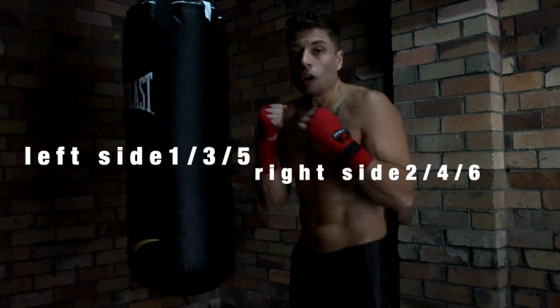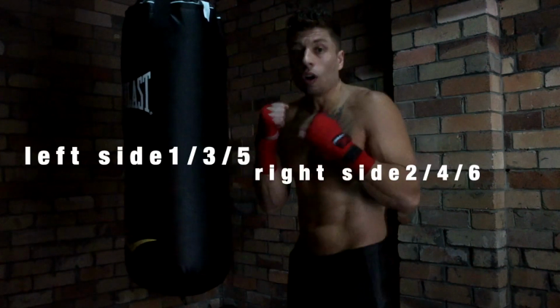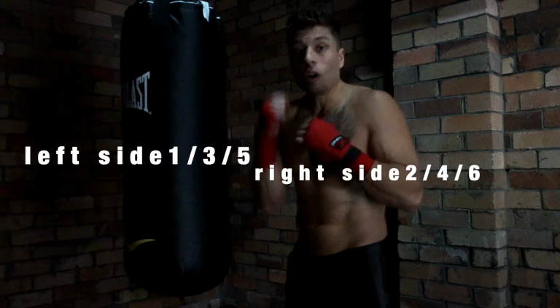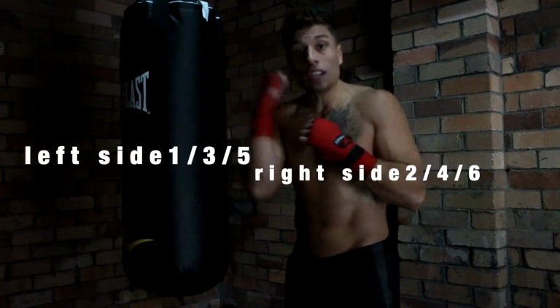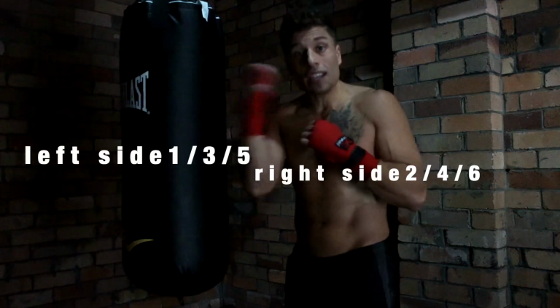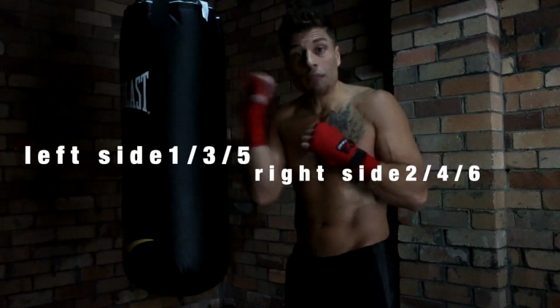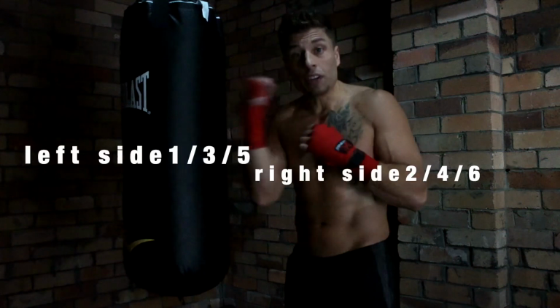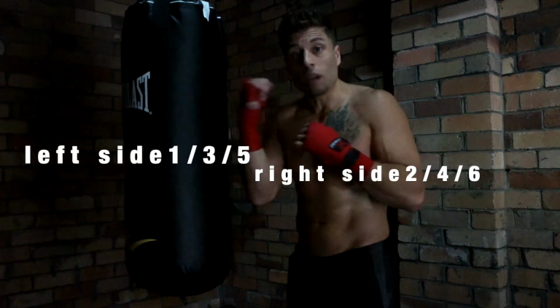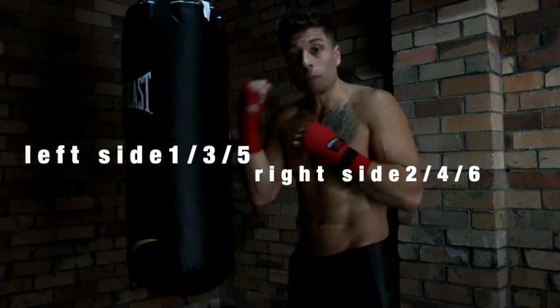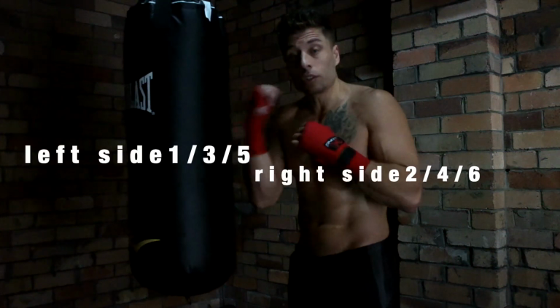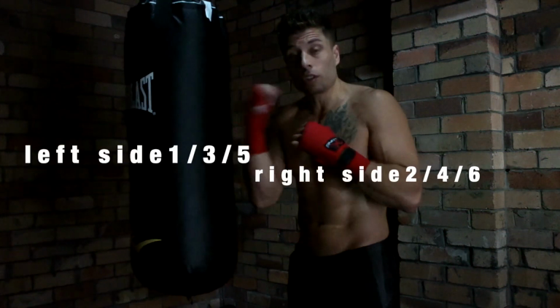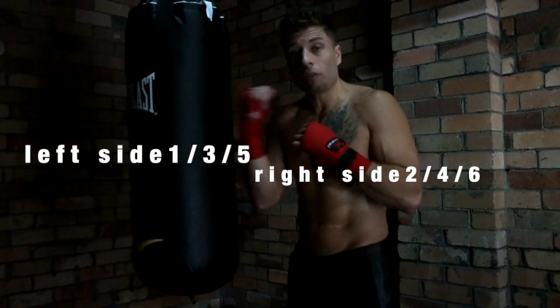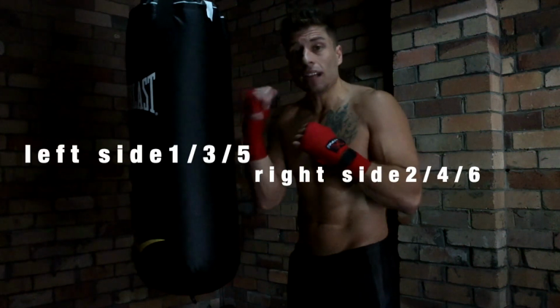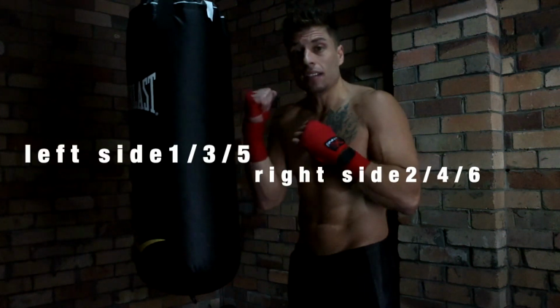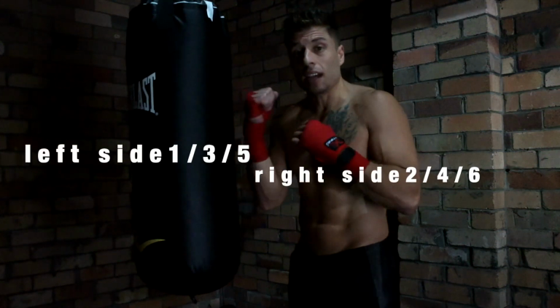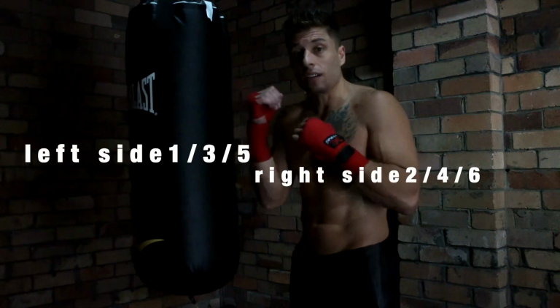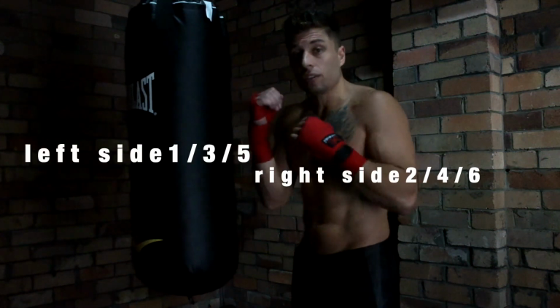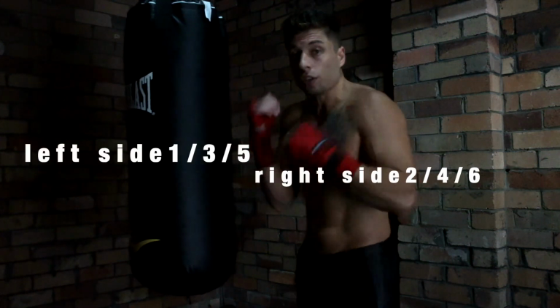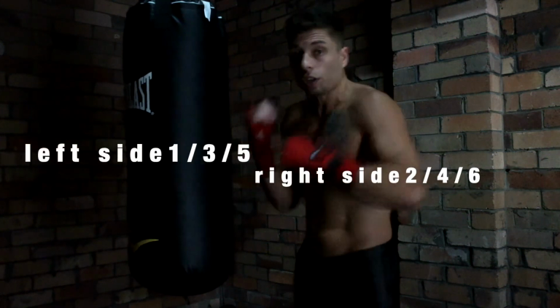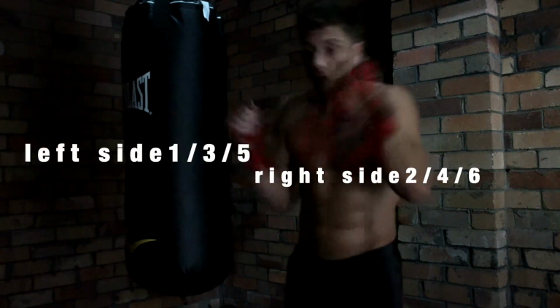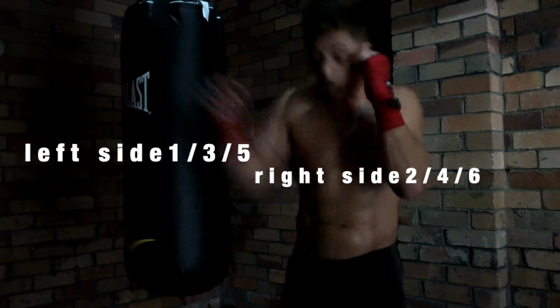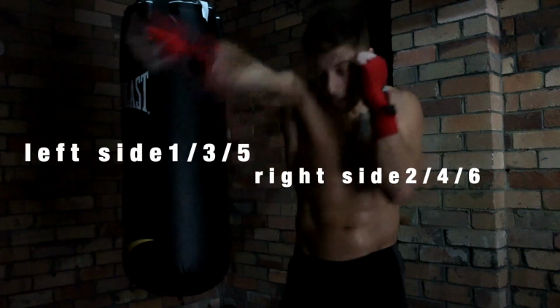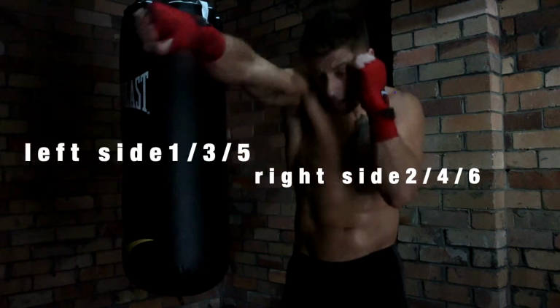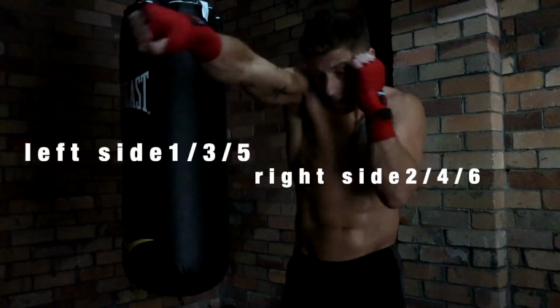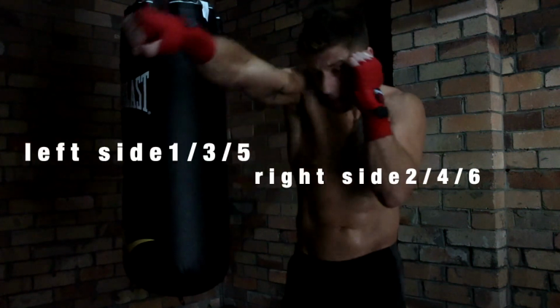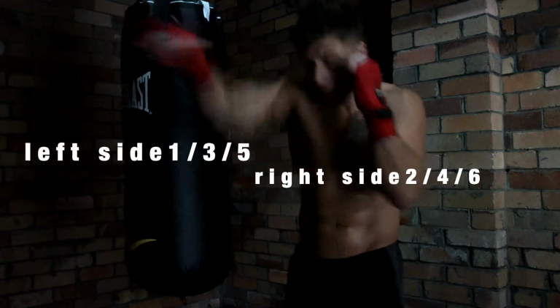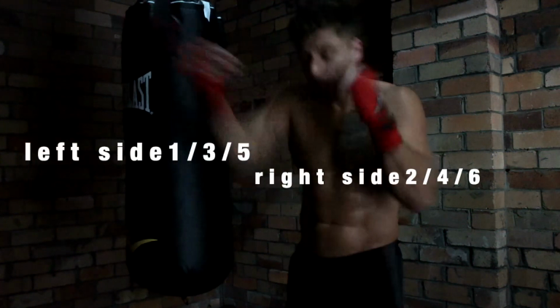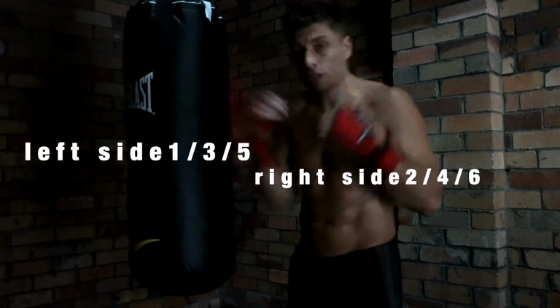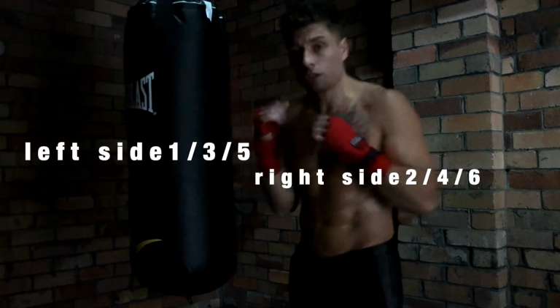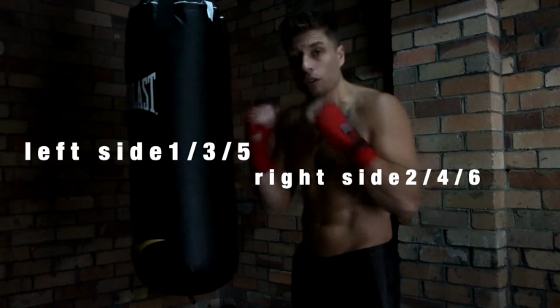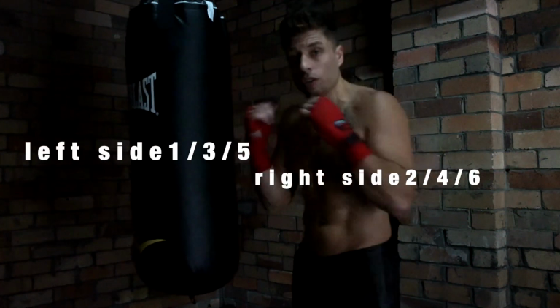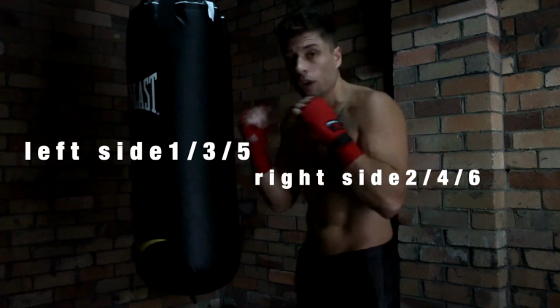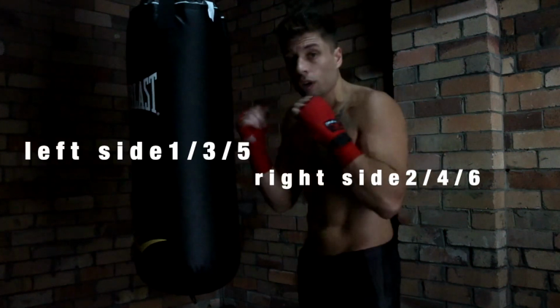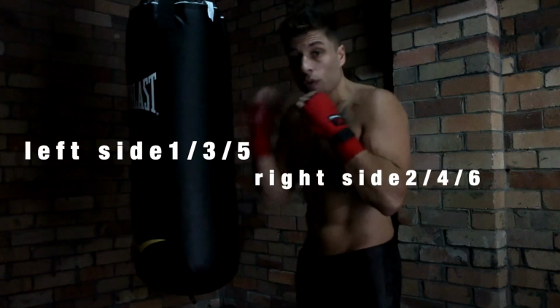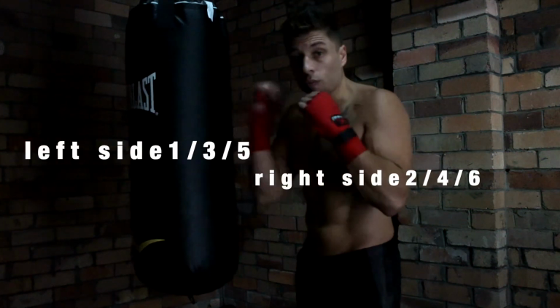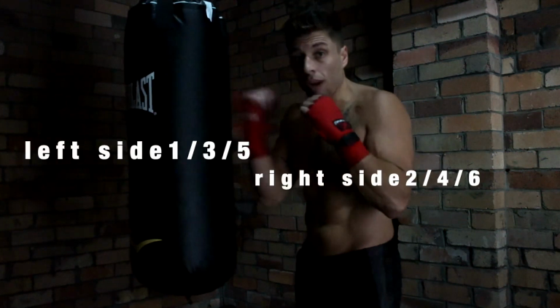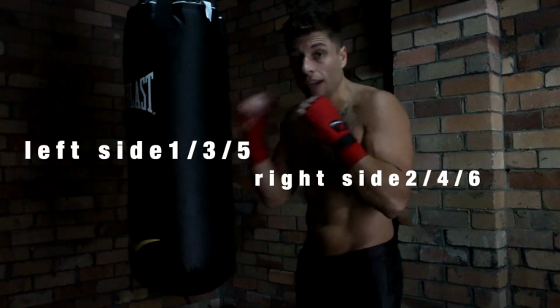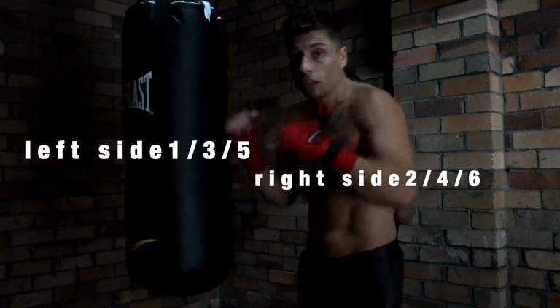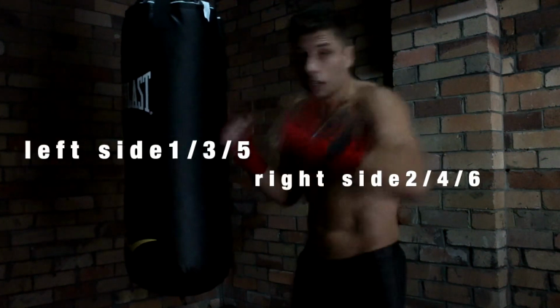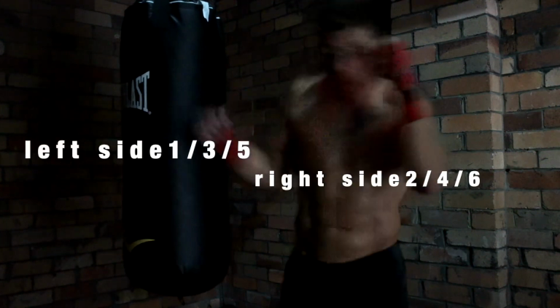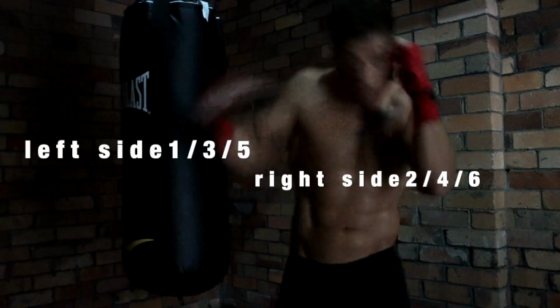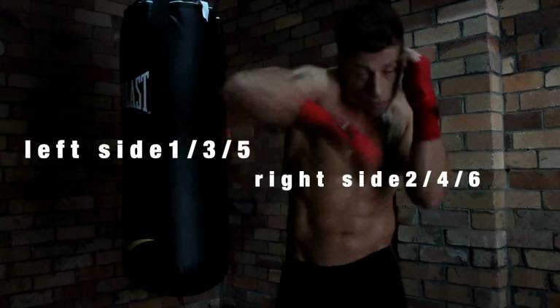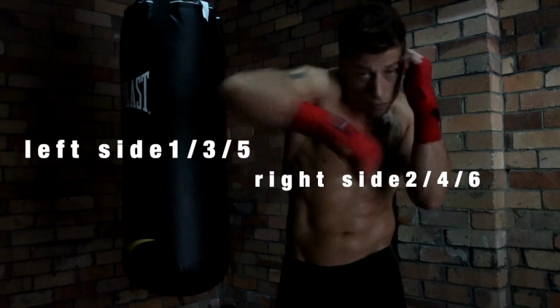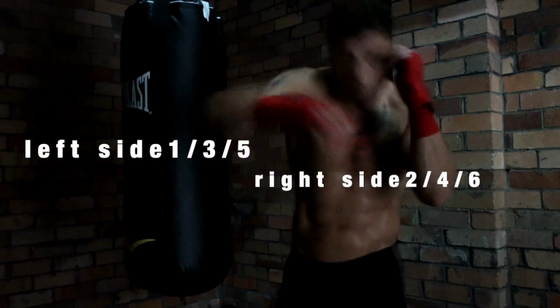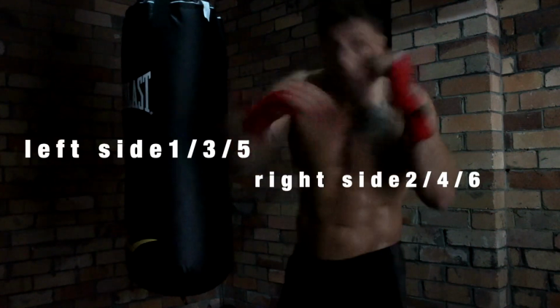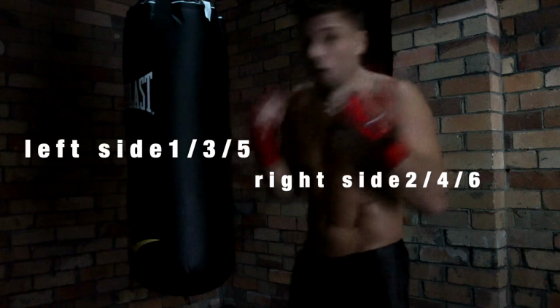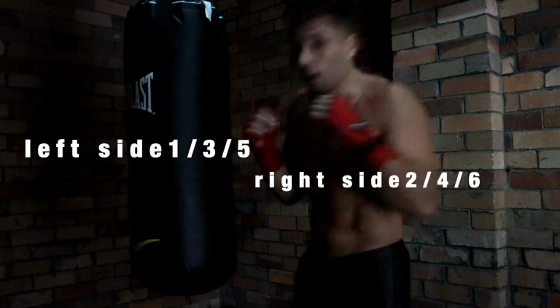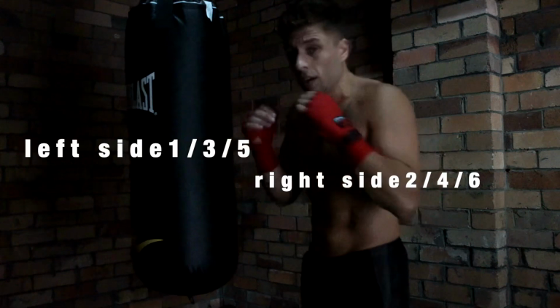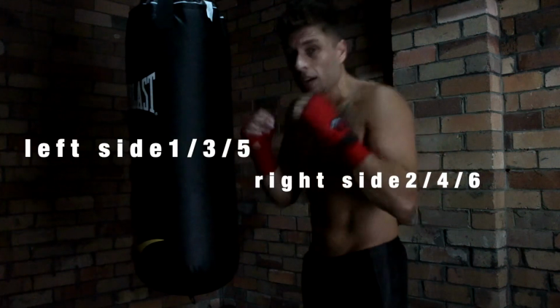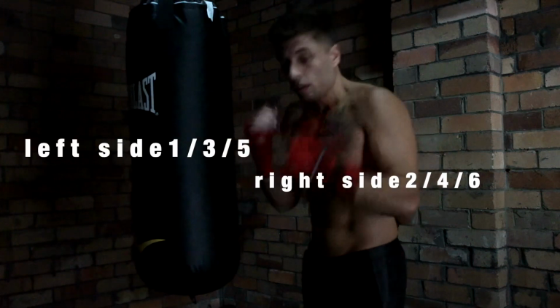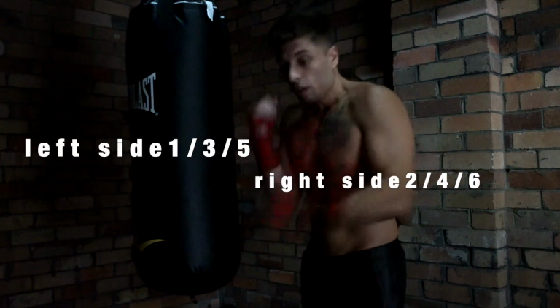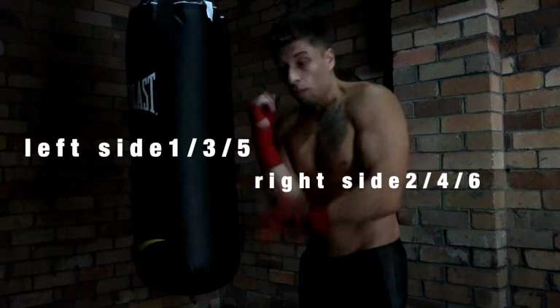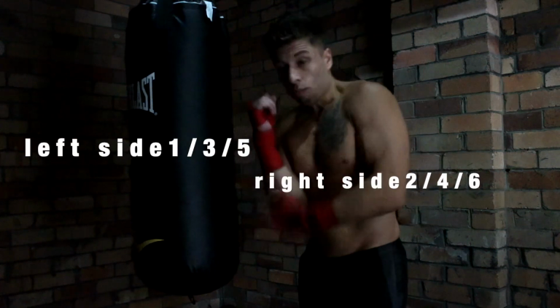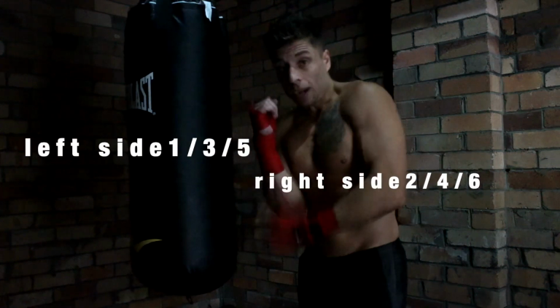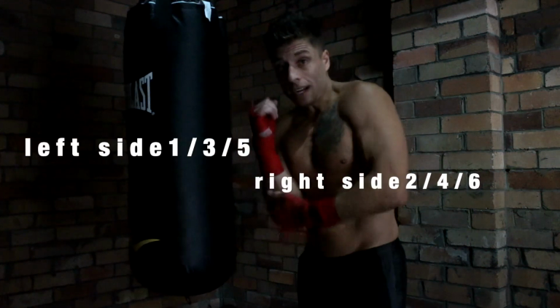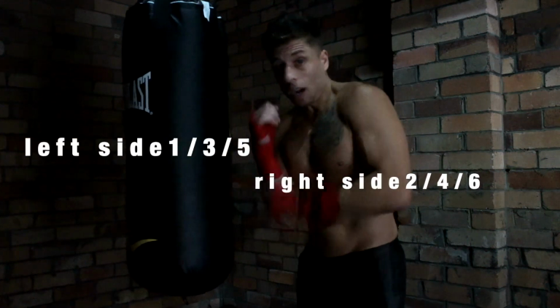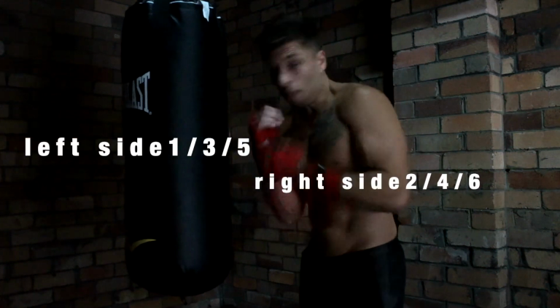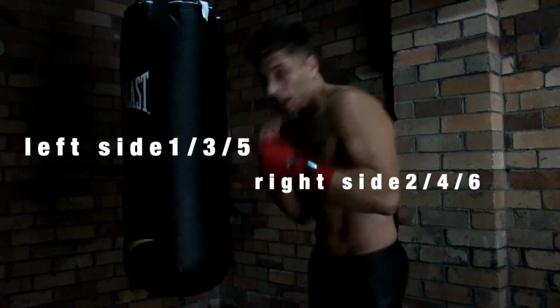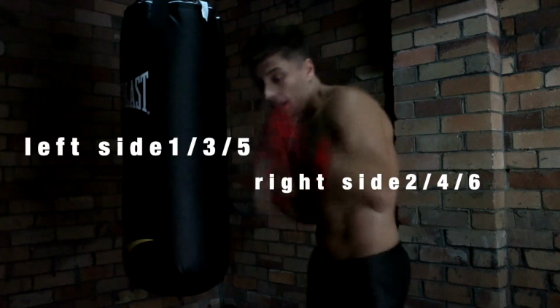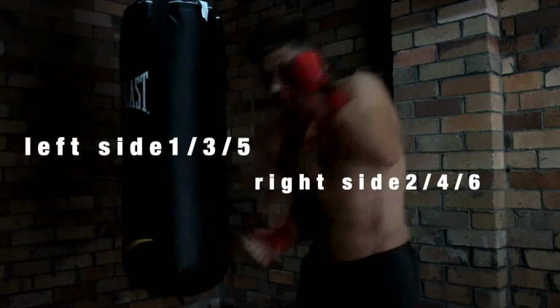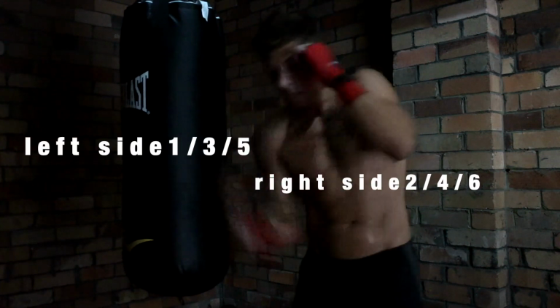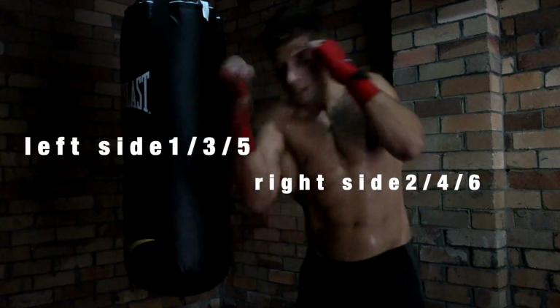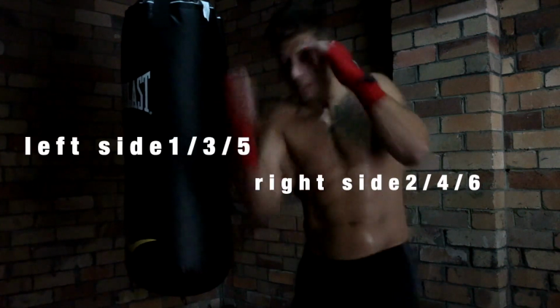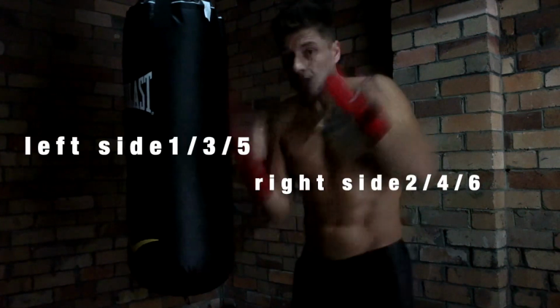All even numbers are the right side. So your cross is your two, right hook four, right uppercut six.